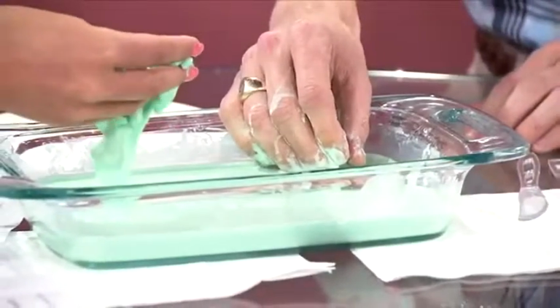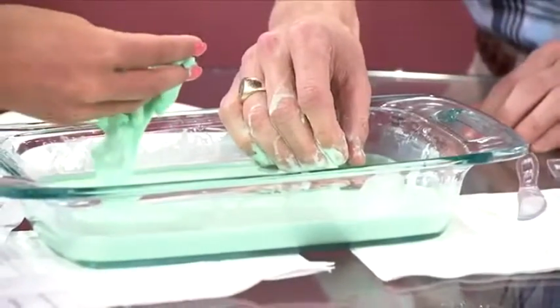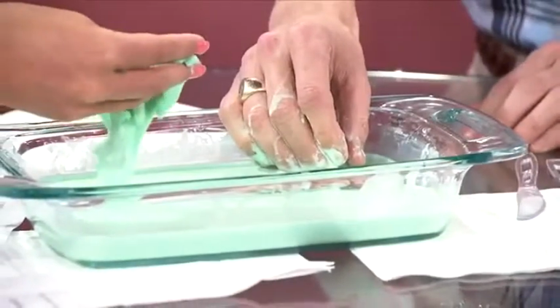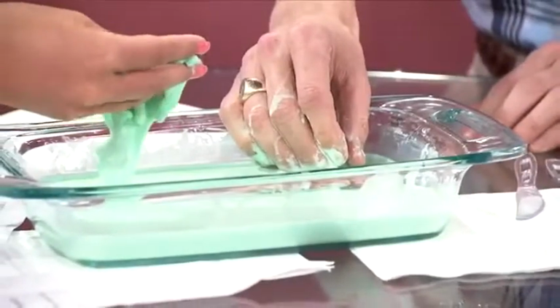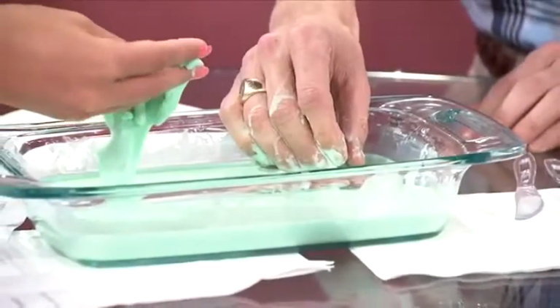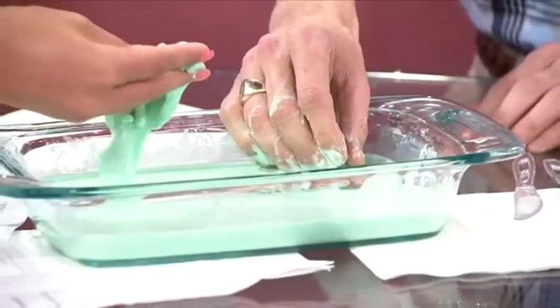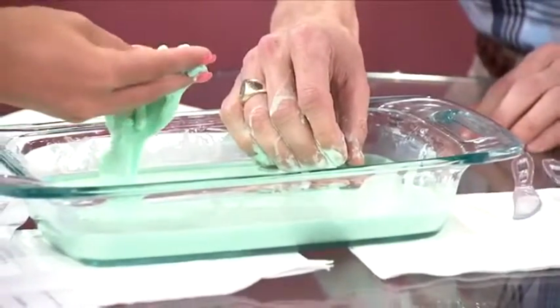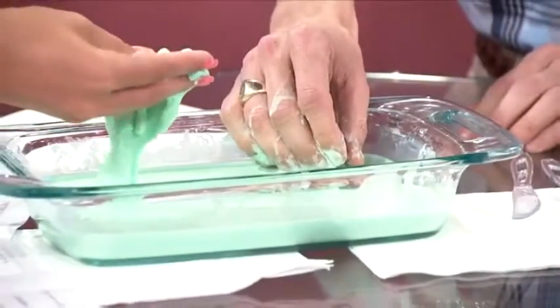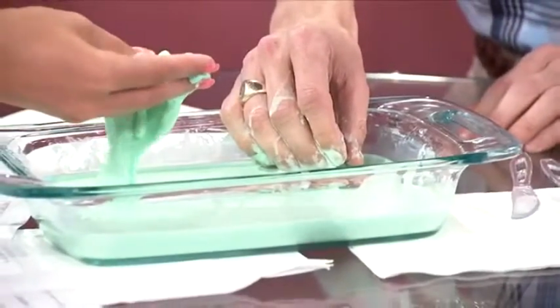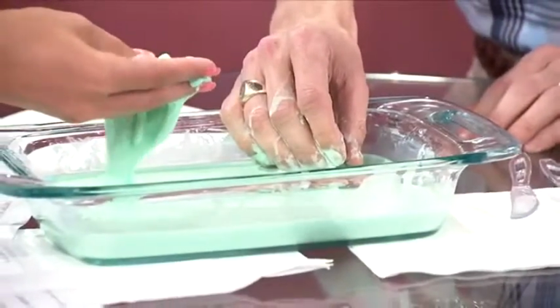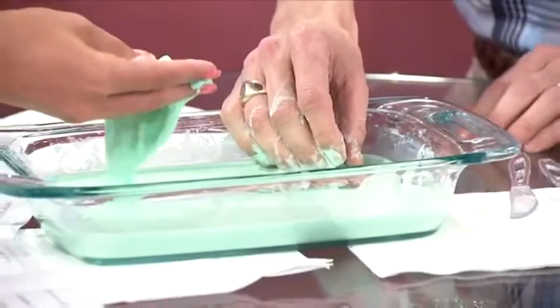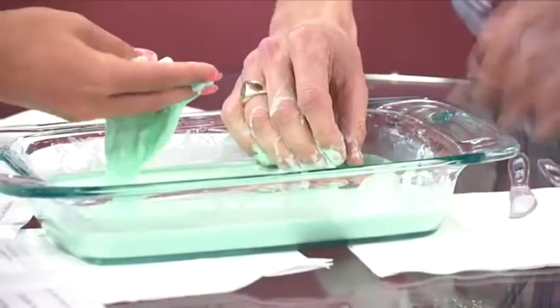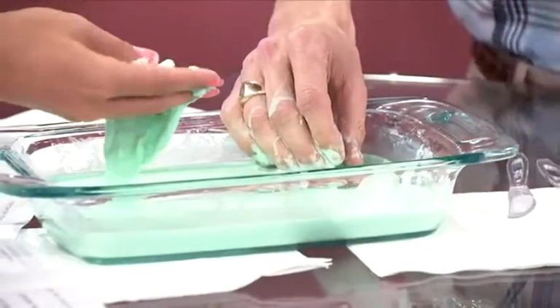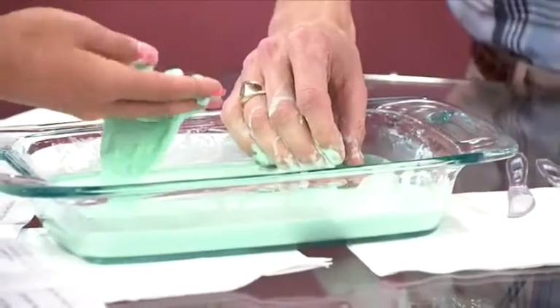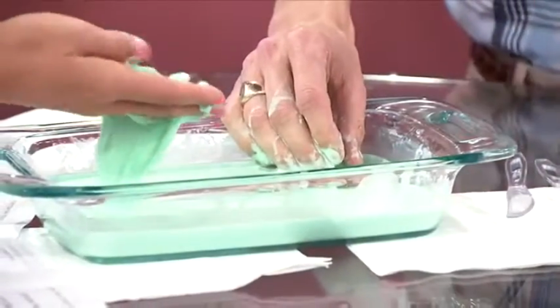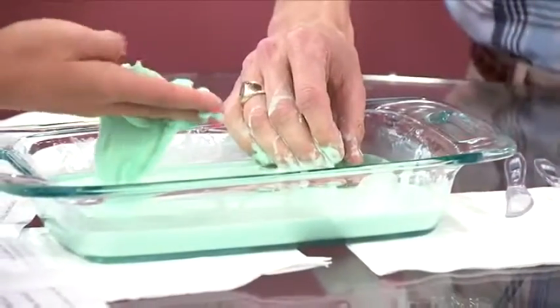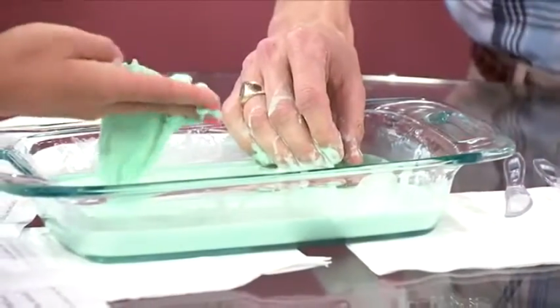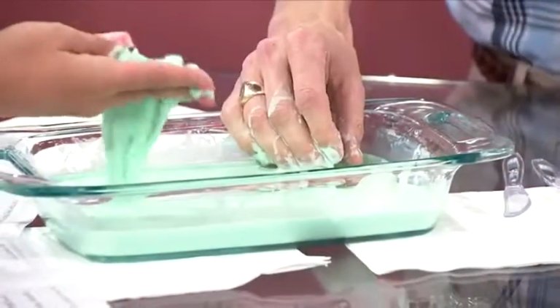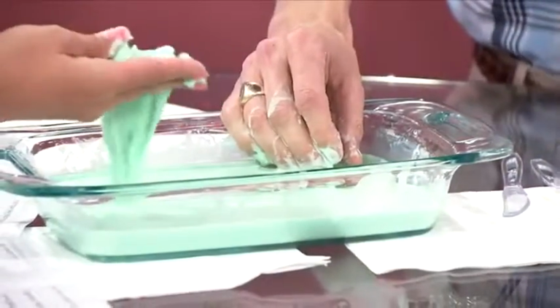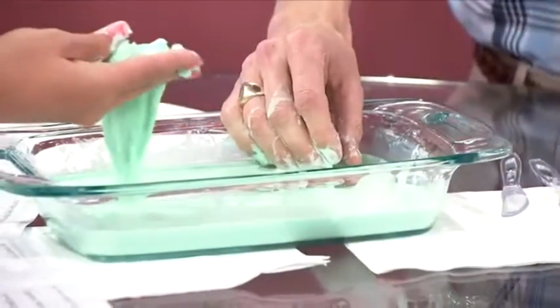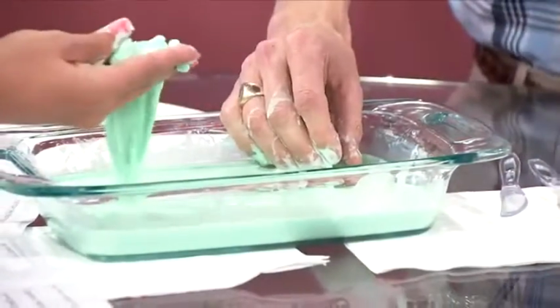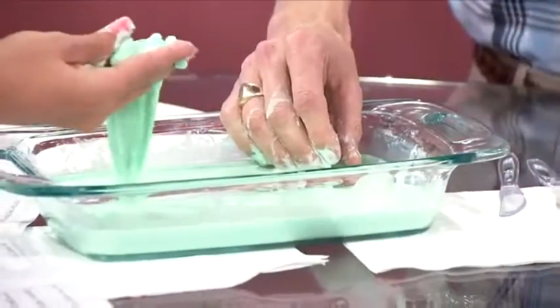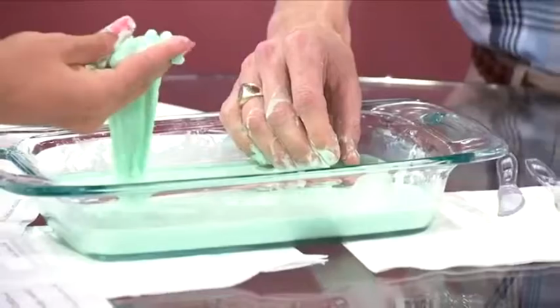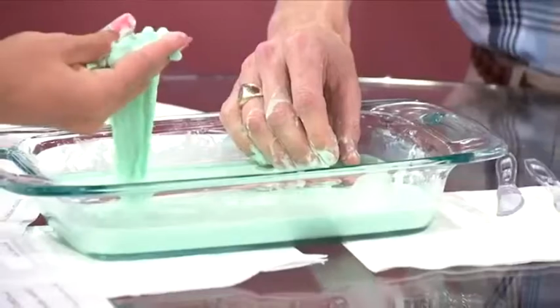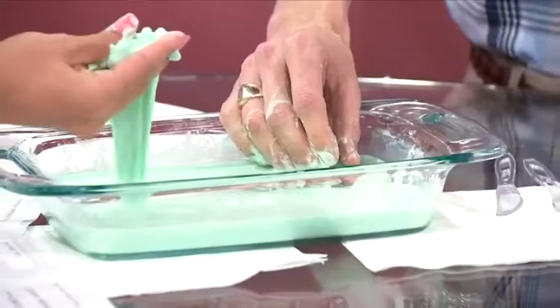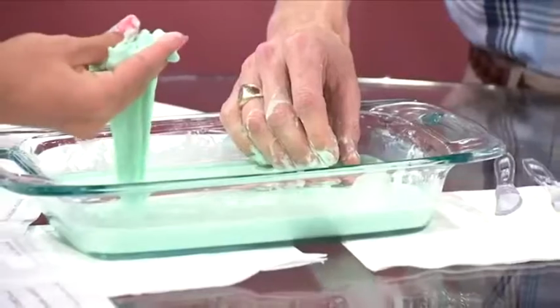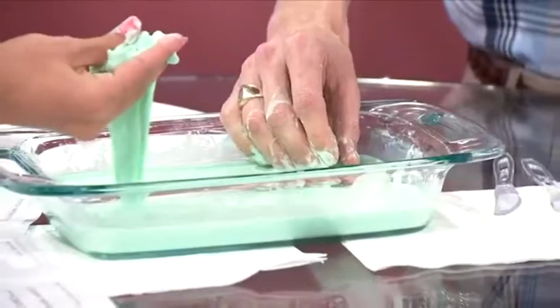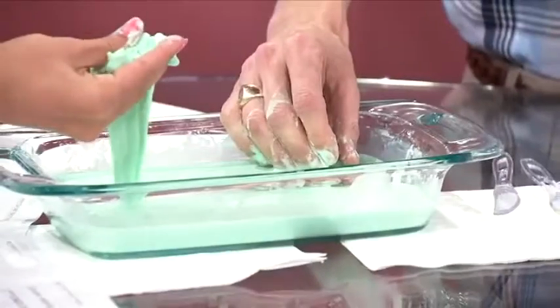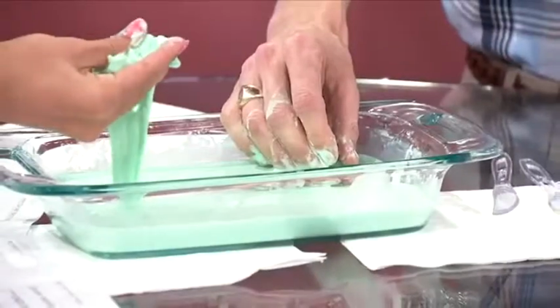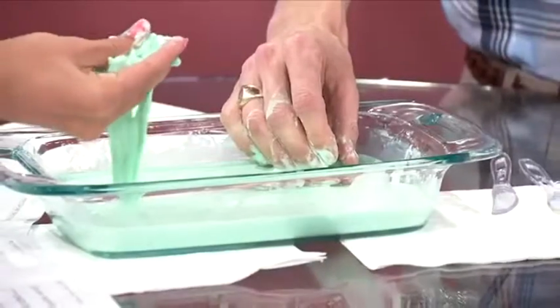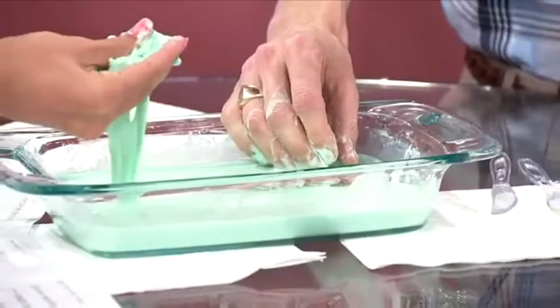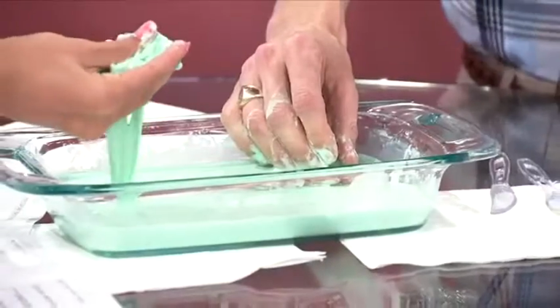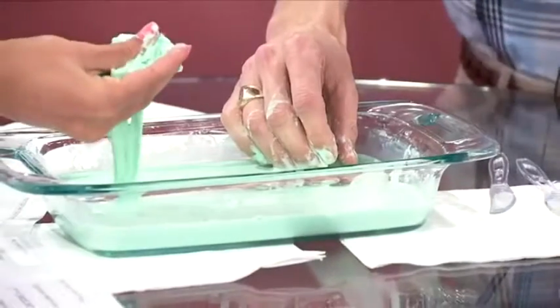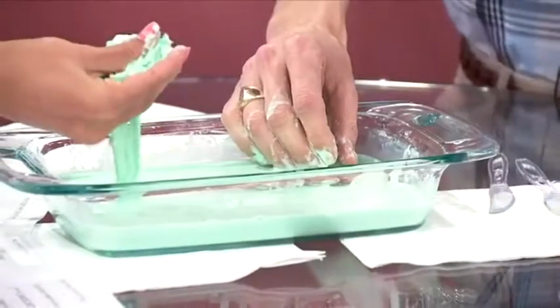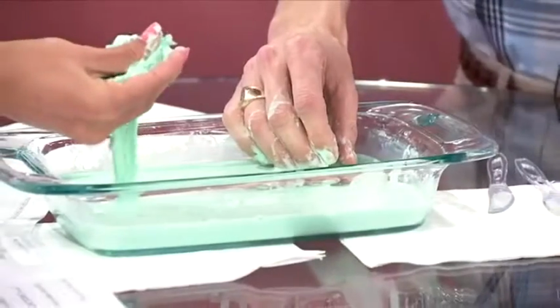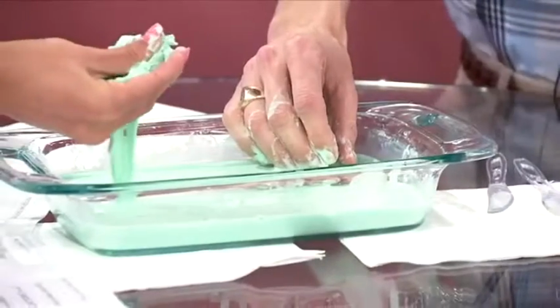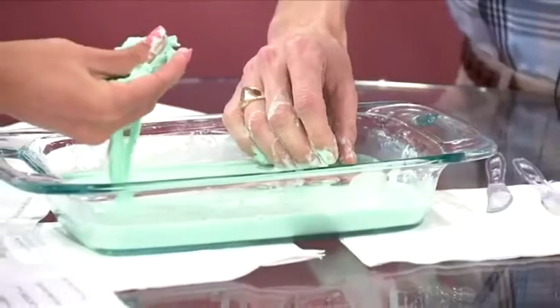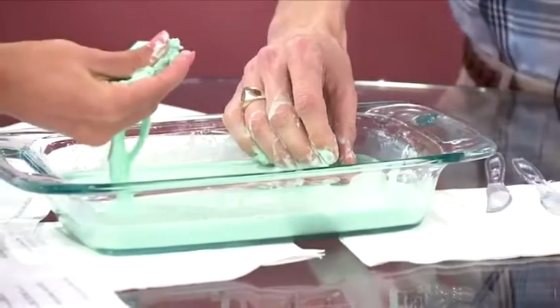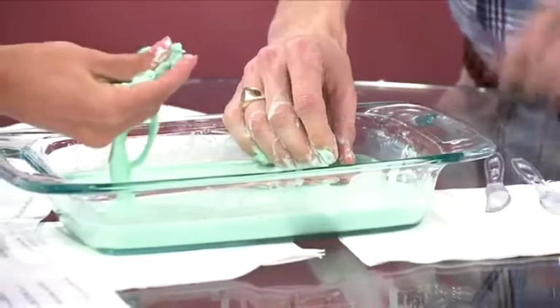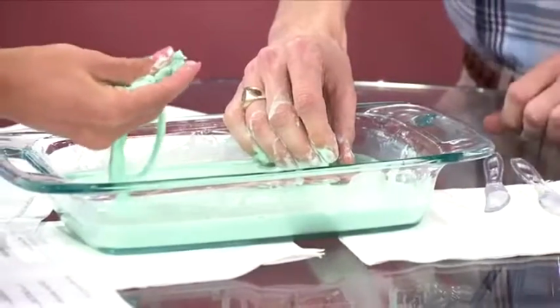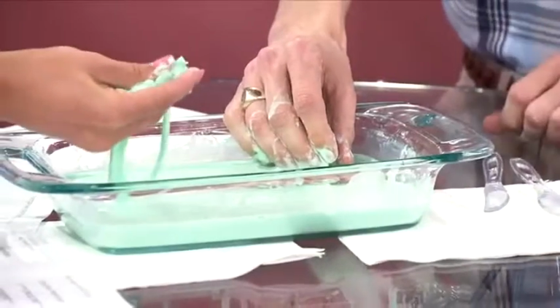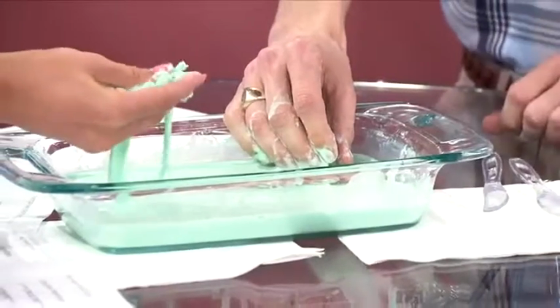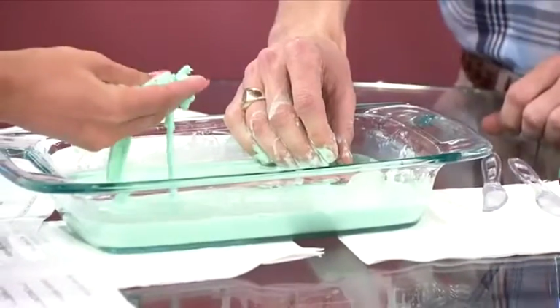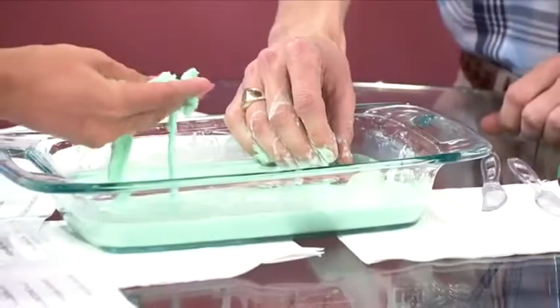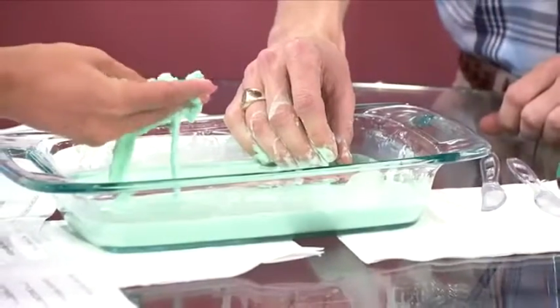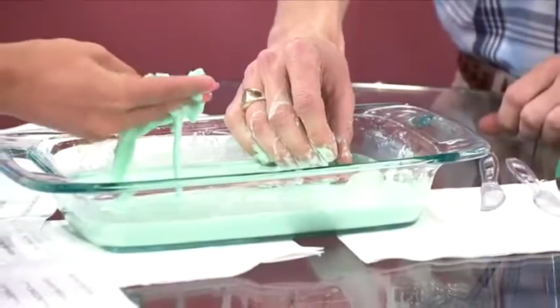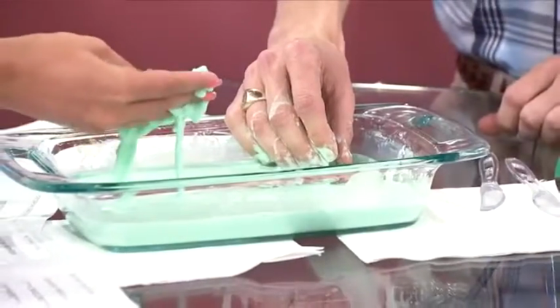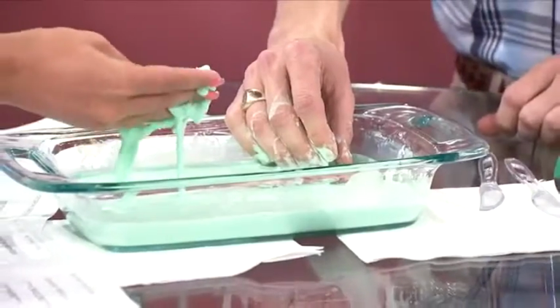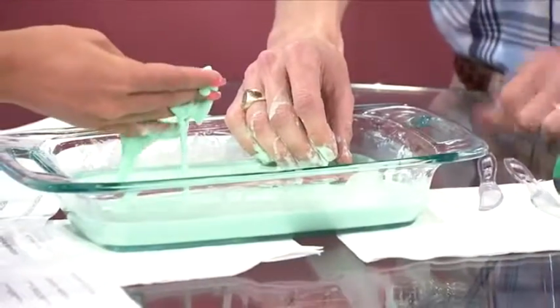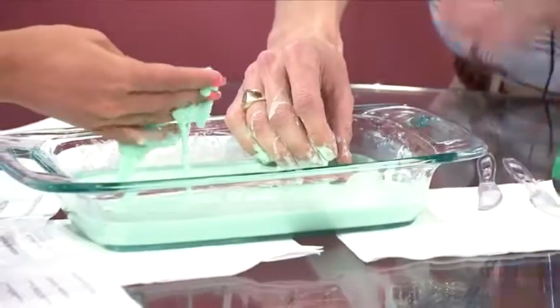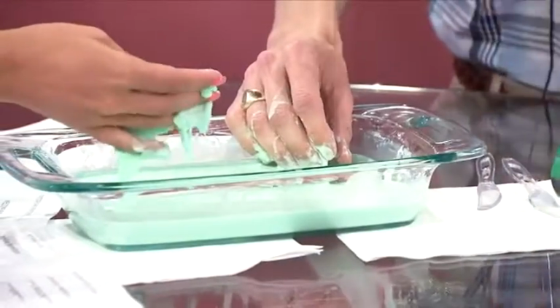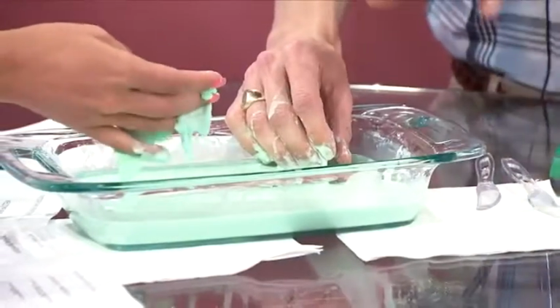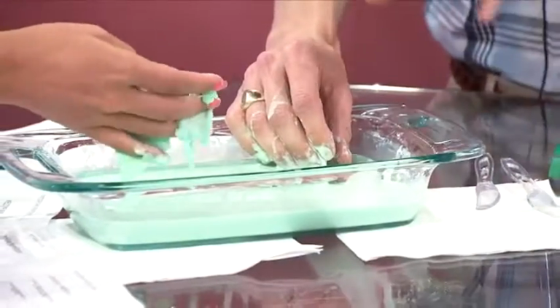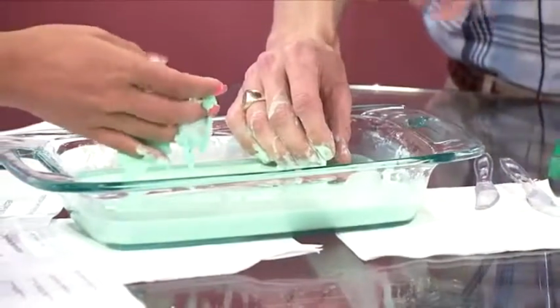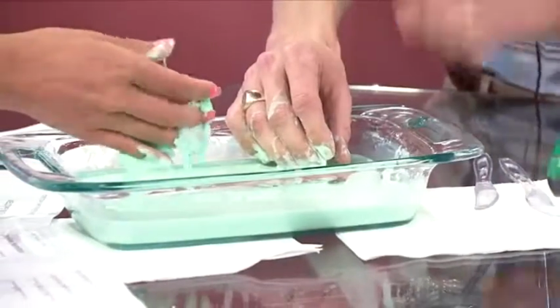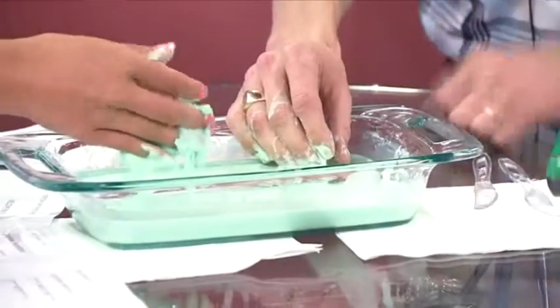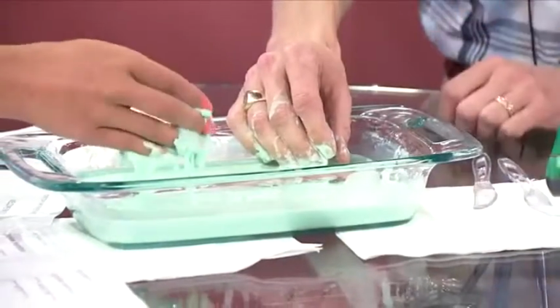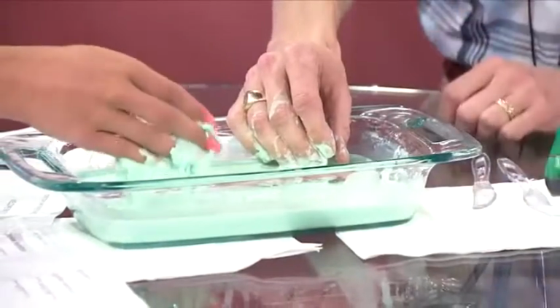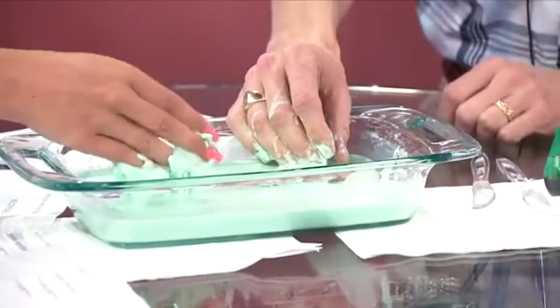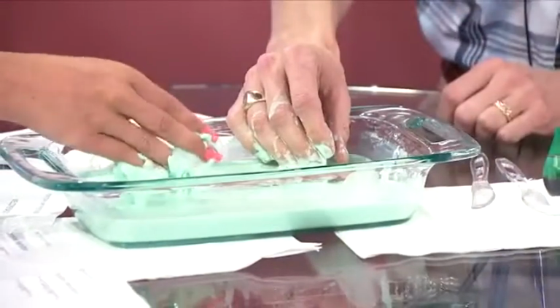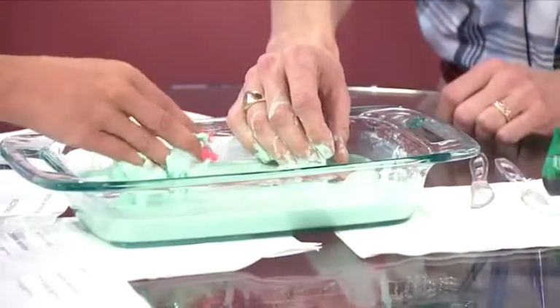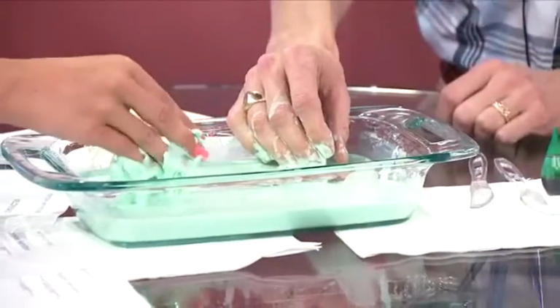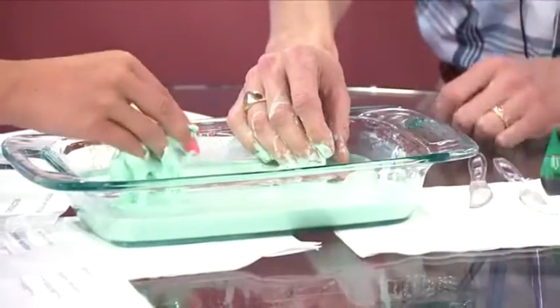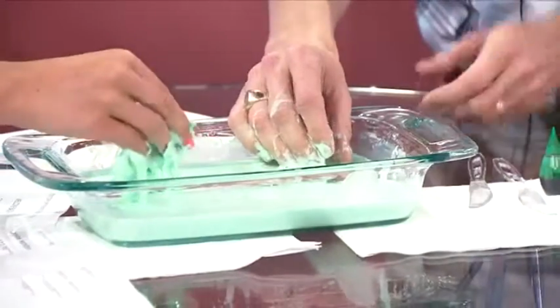There's actually a Dr. Seuss book called Bartholomew and the Oobleck, which is where science teachers have gotten this name for this material.